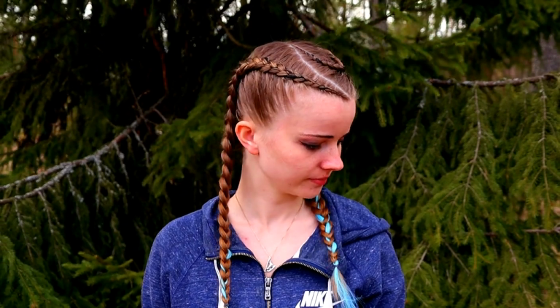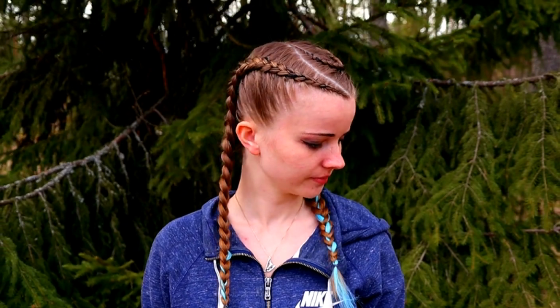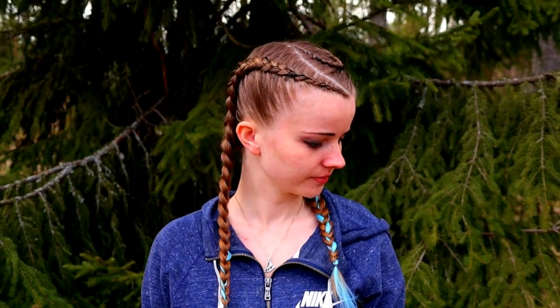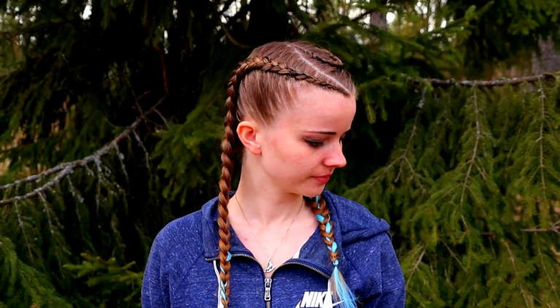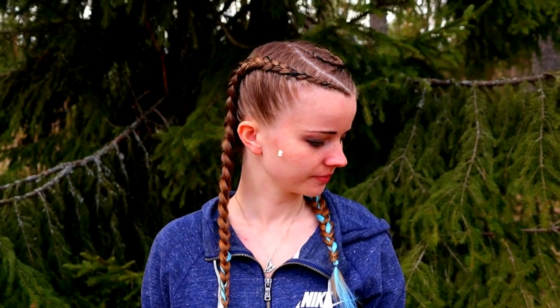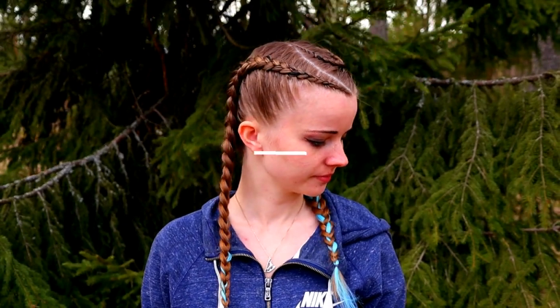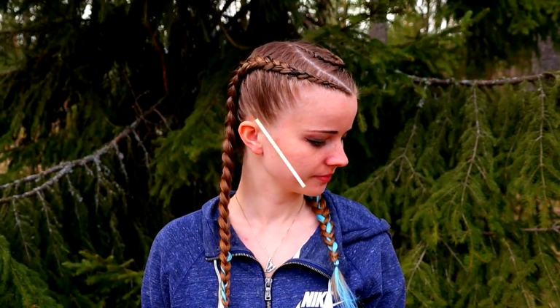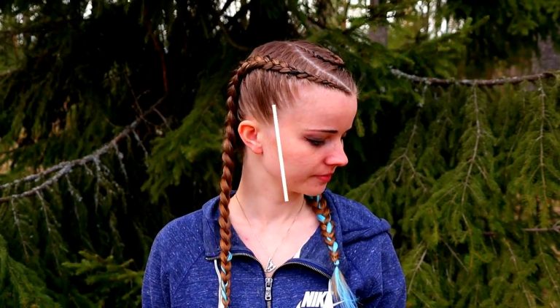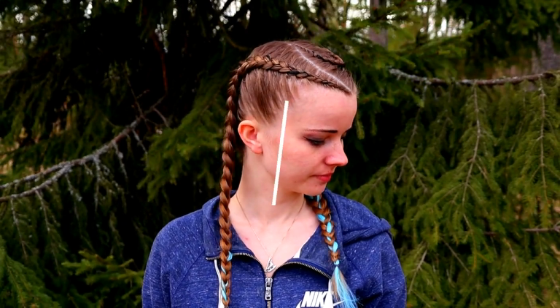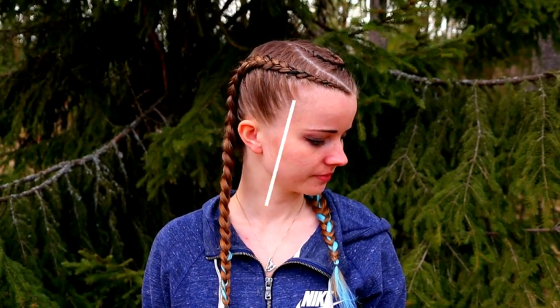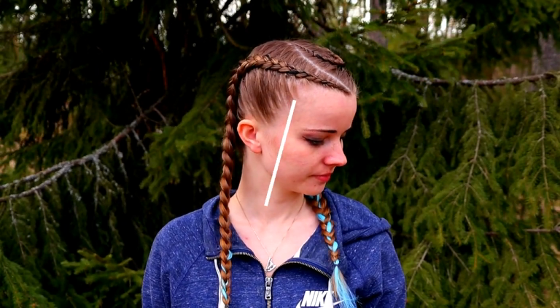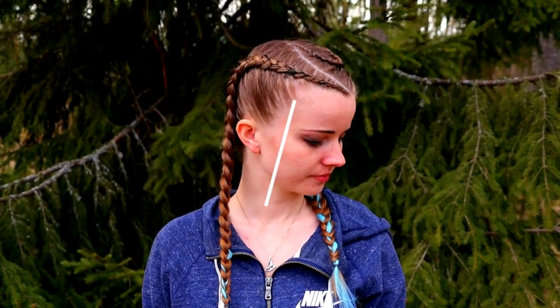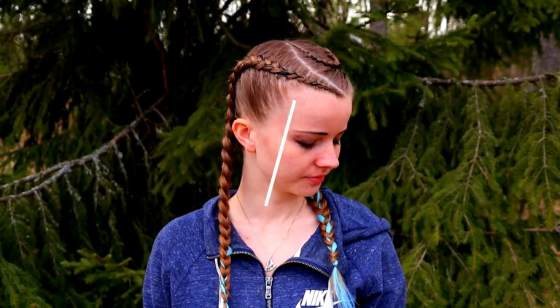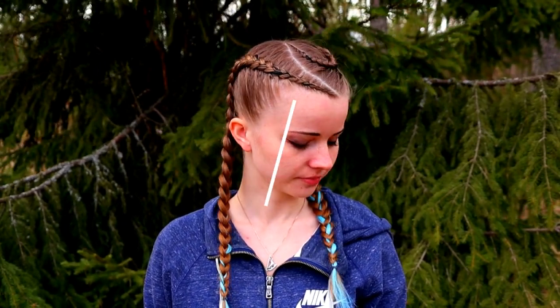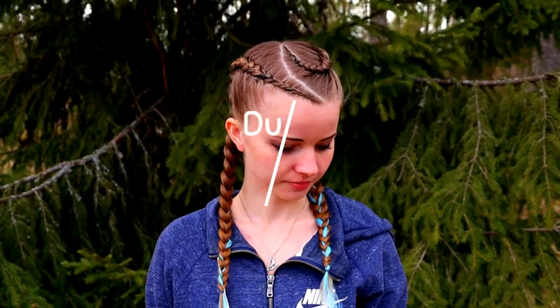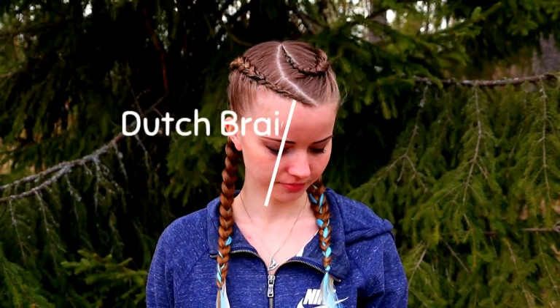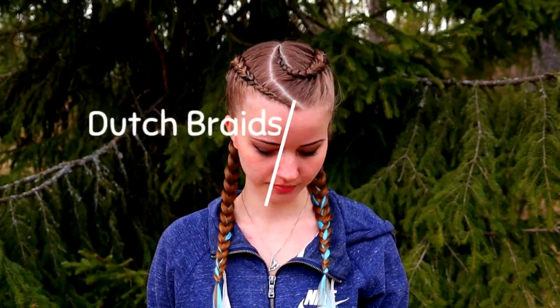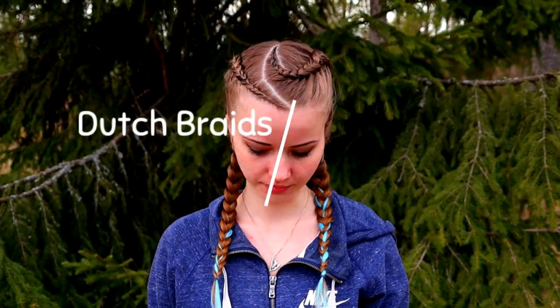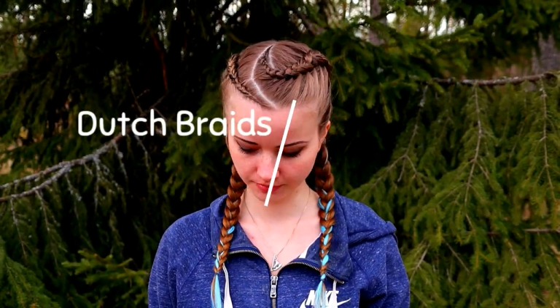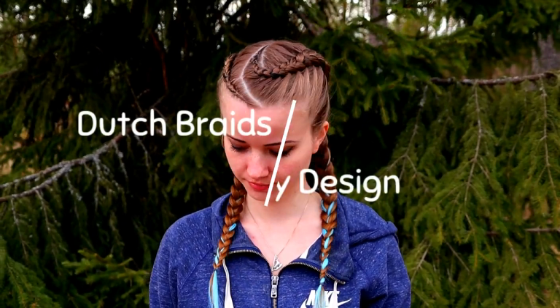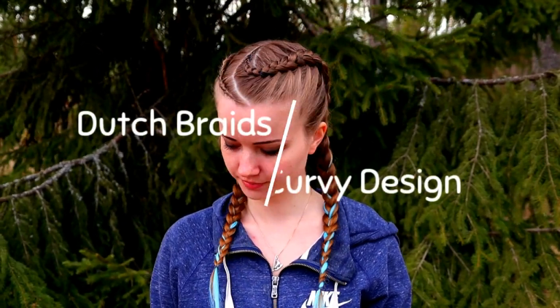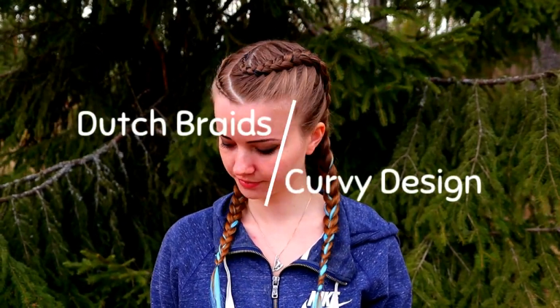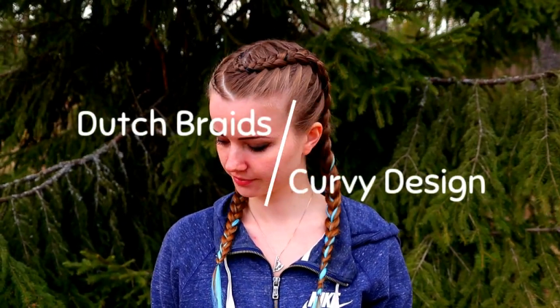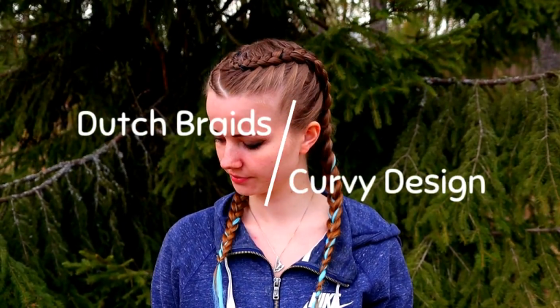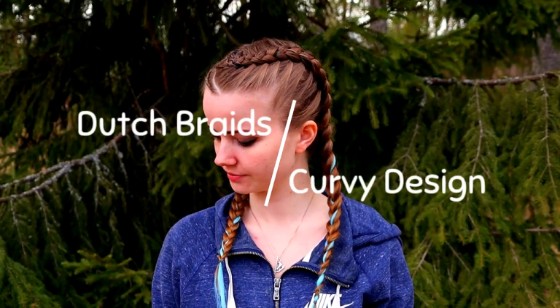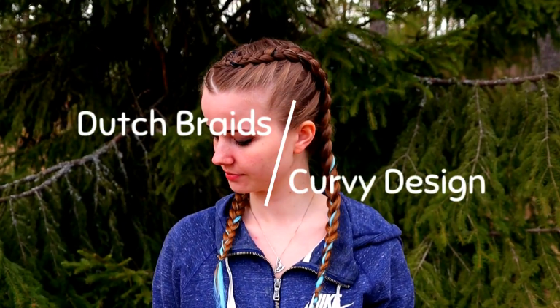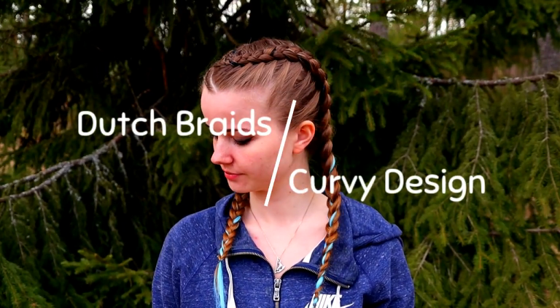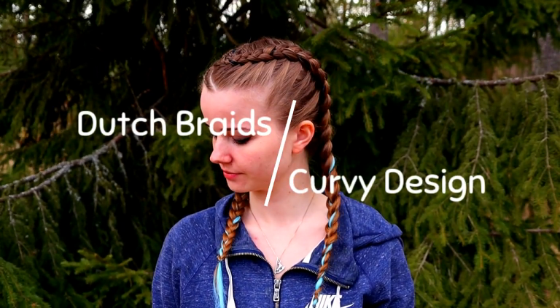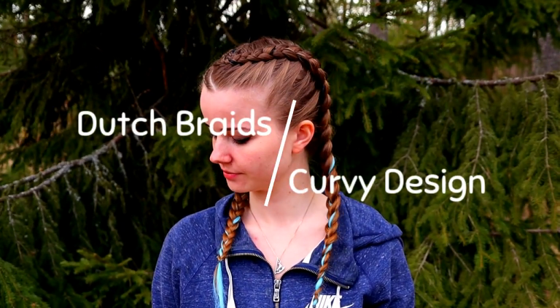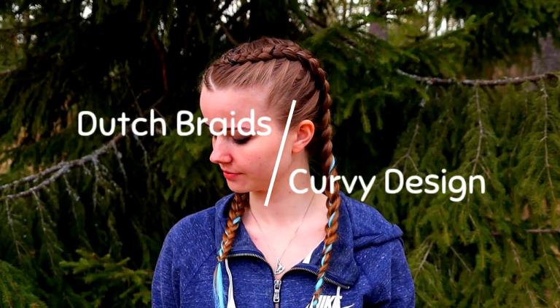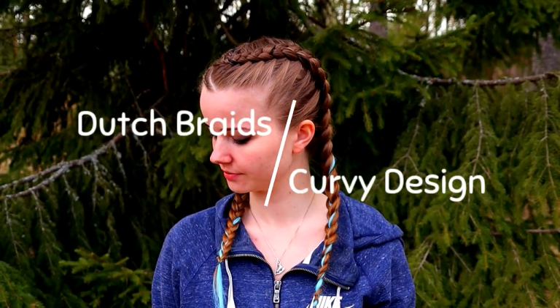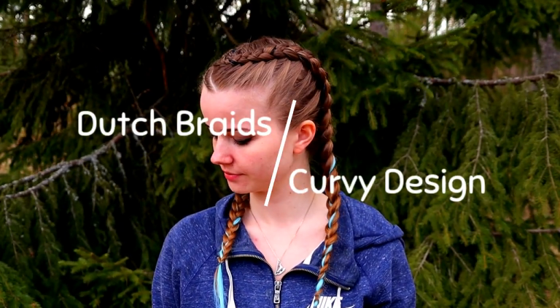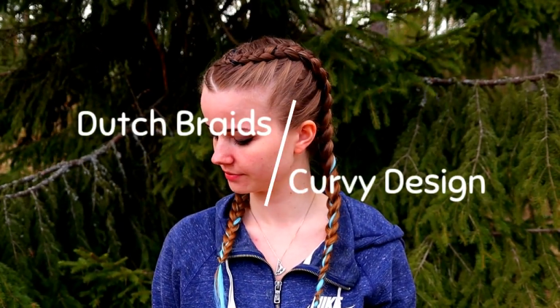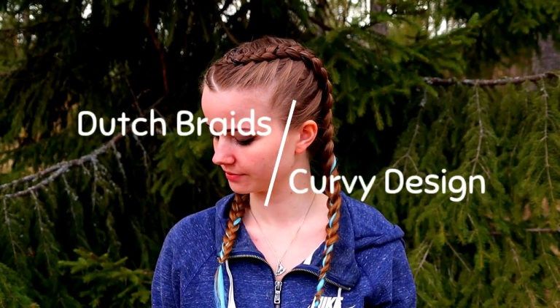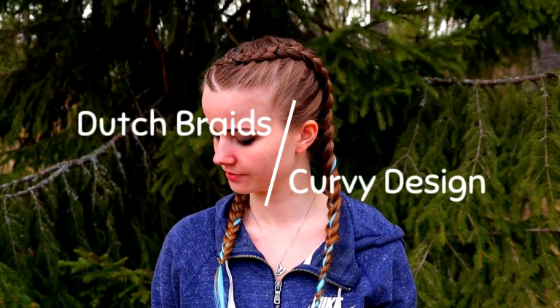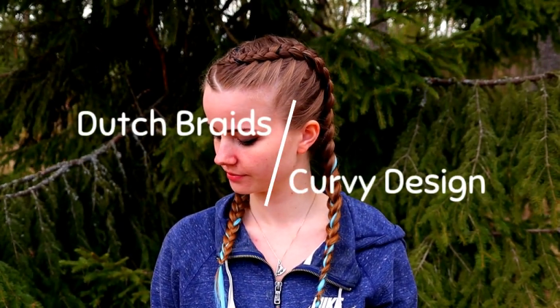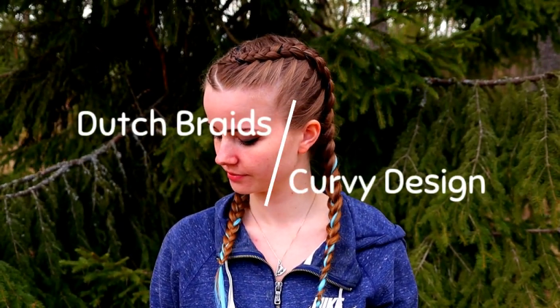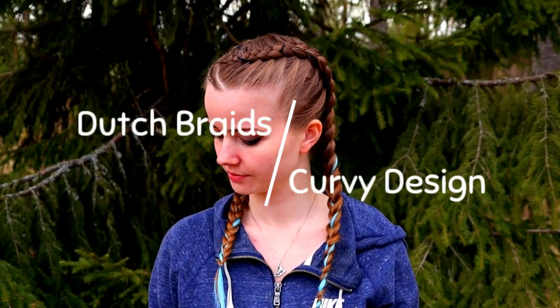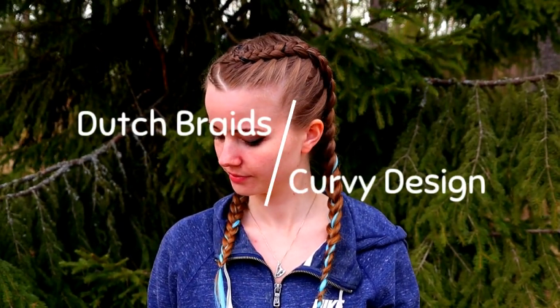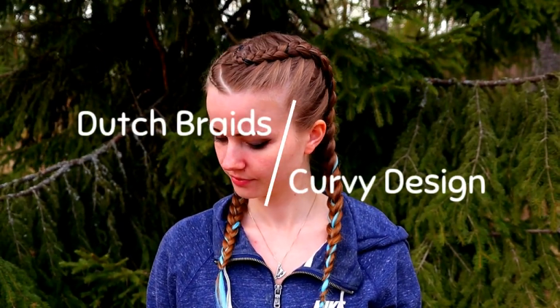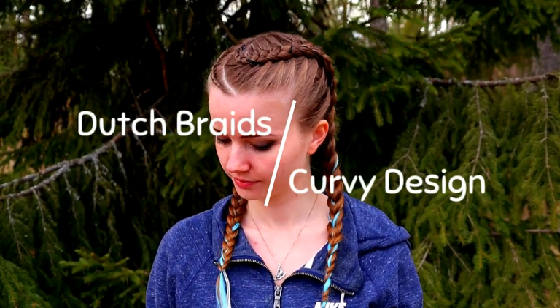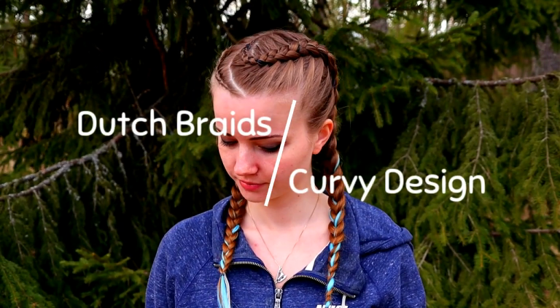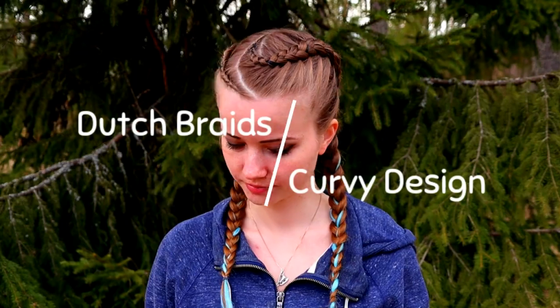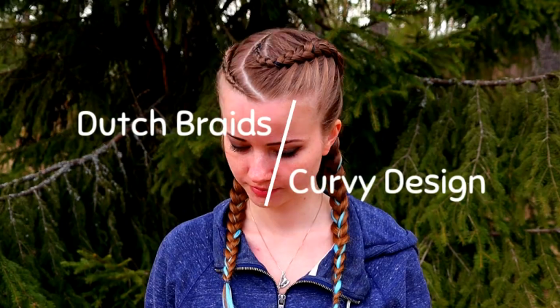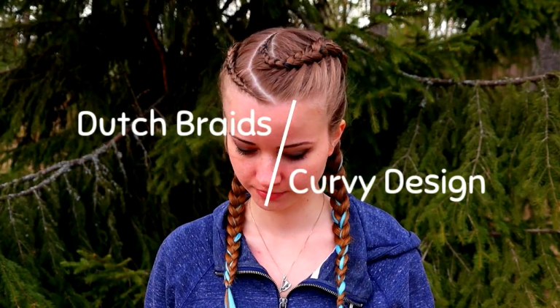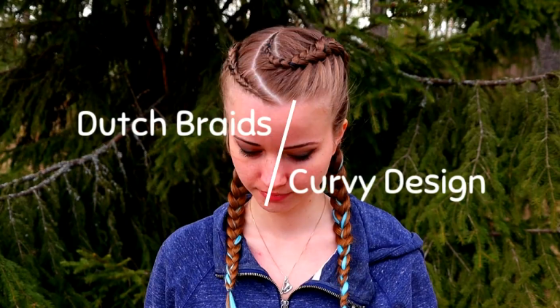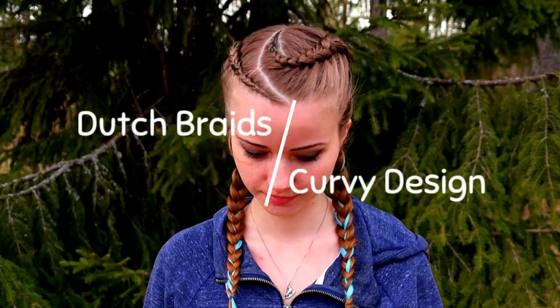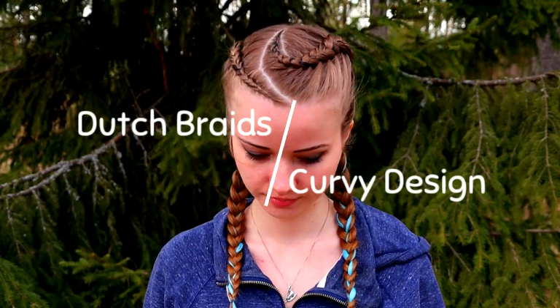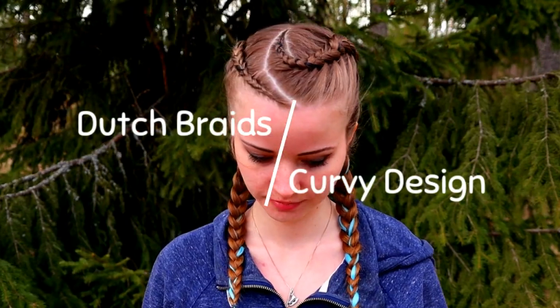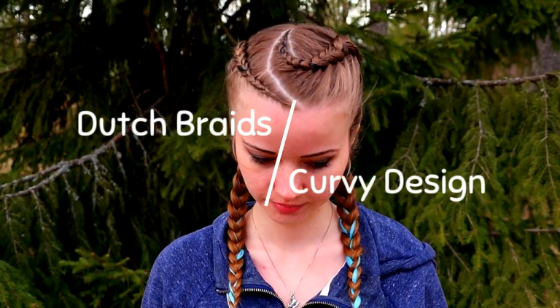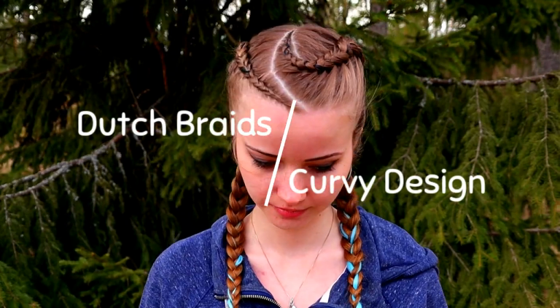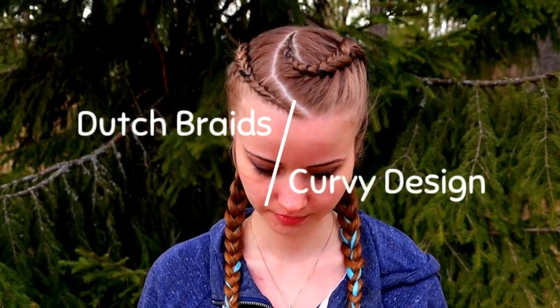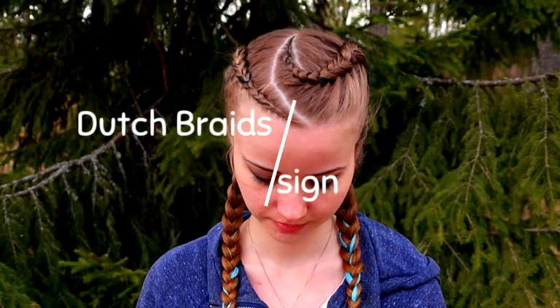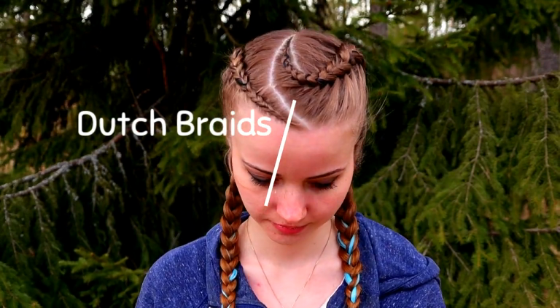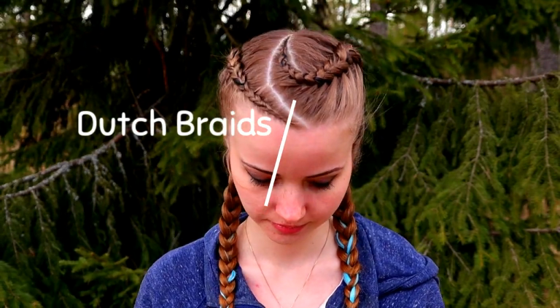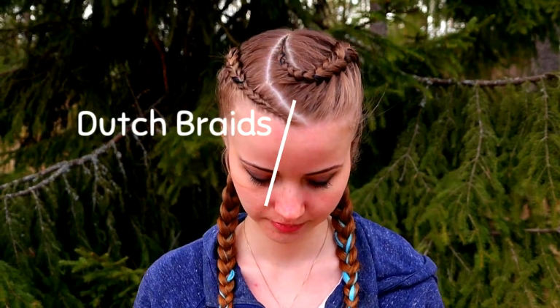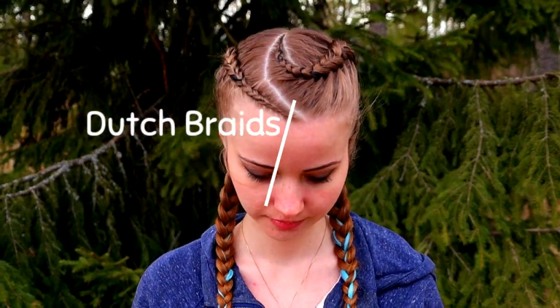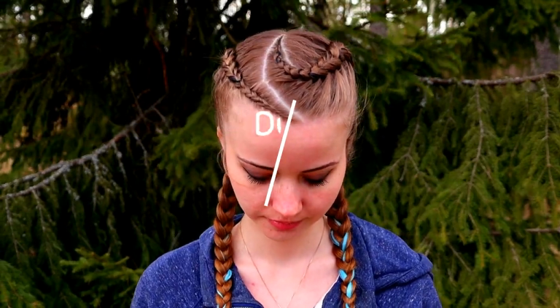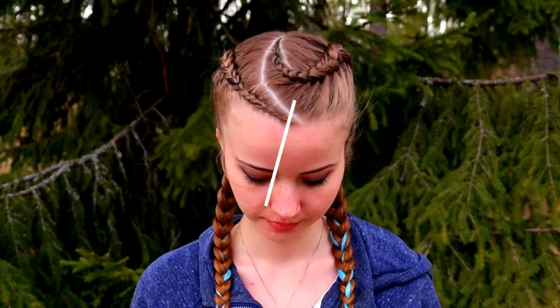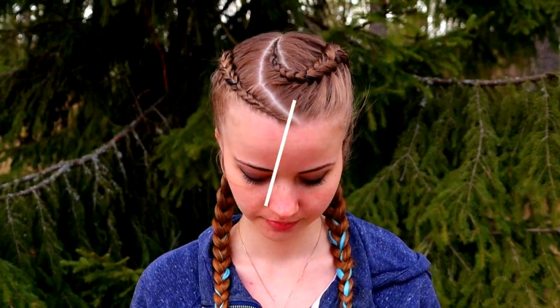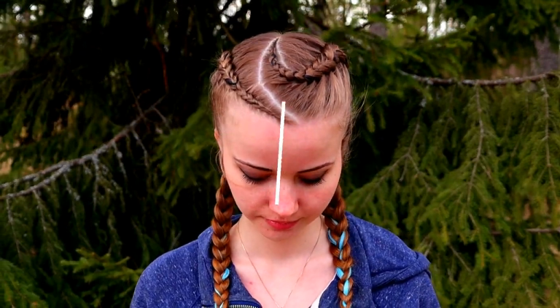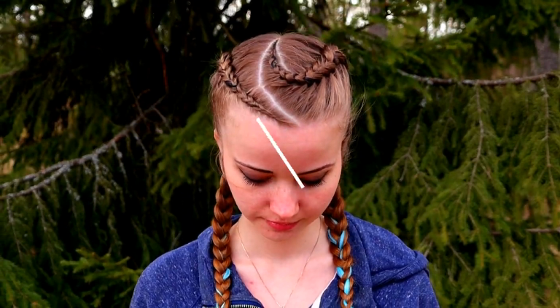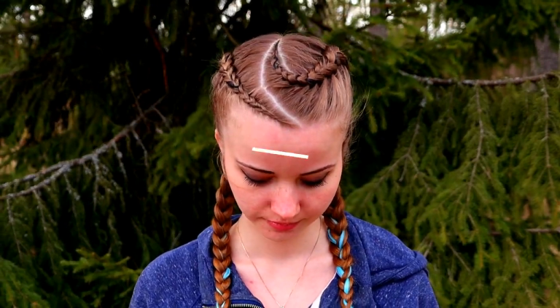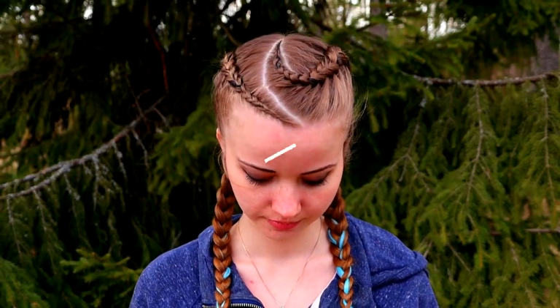Hi guys! In this video I will show you how to create these dot sprays with the curvy design on the front.